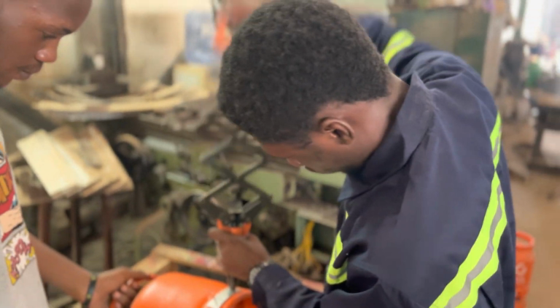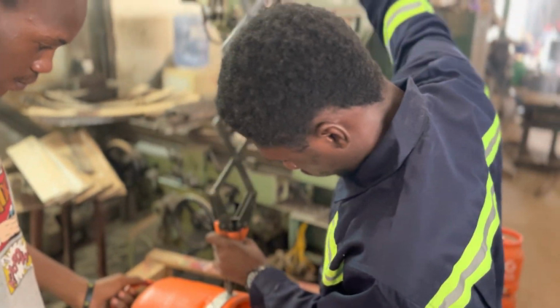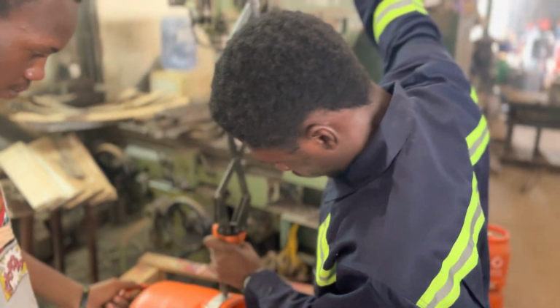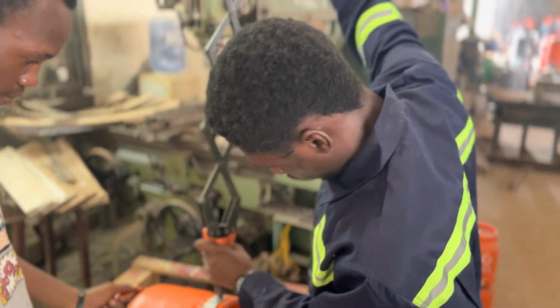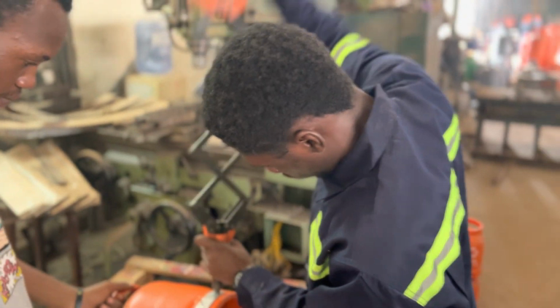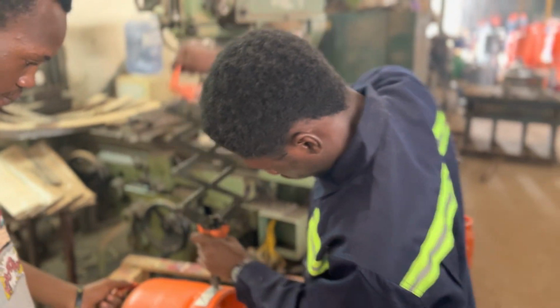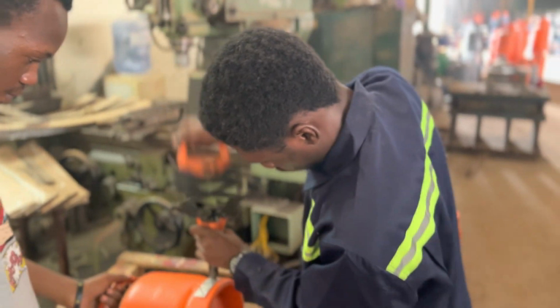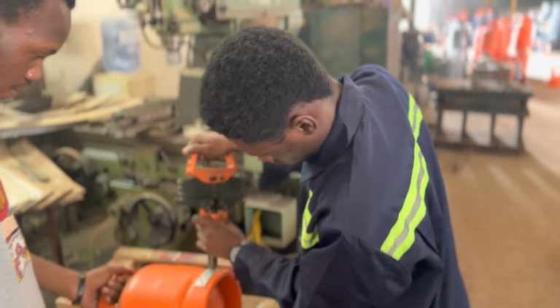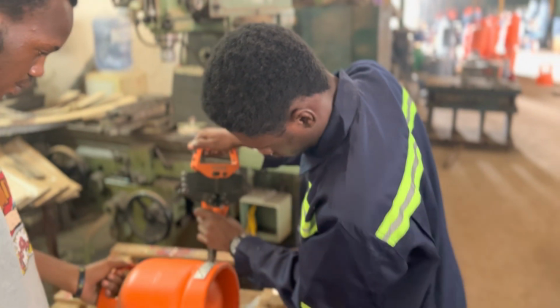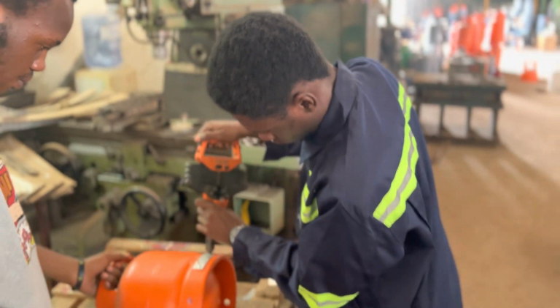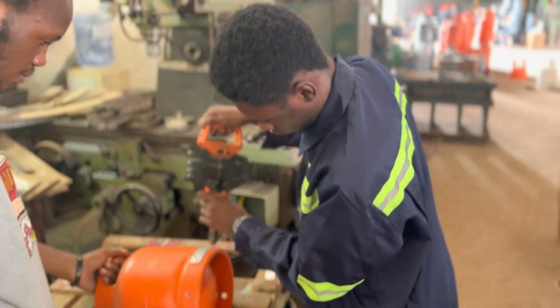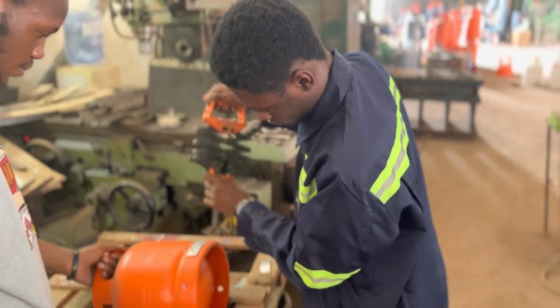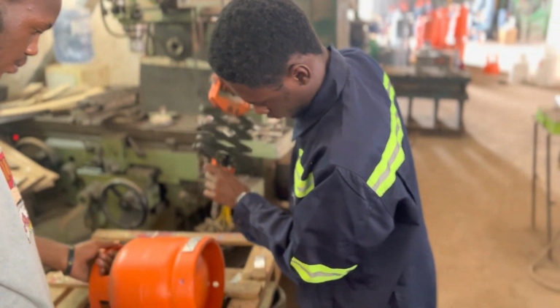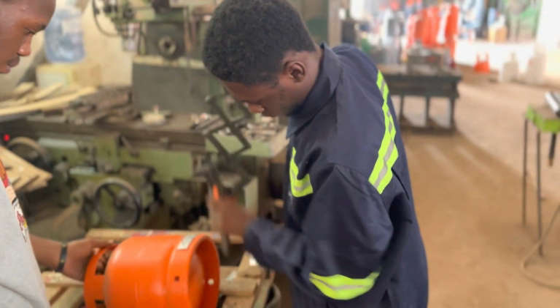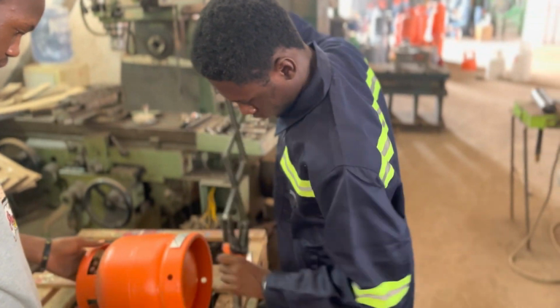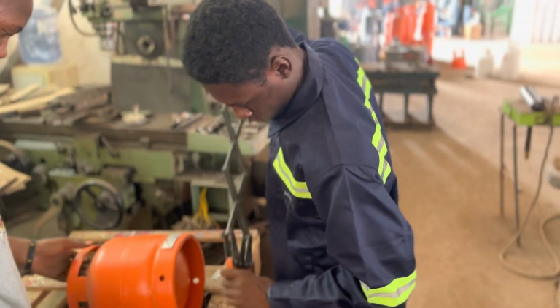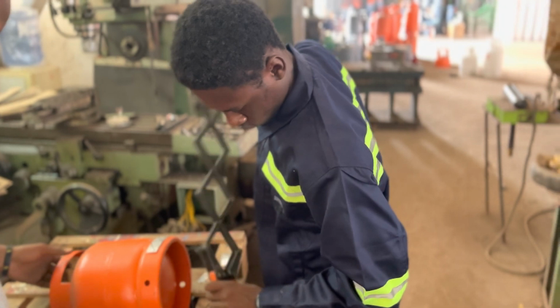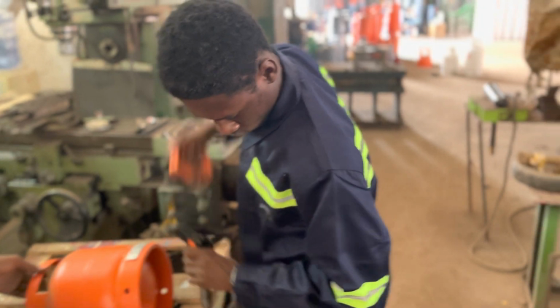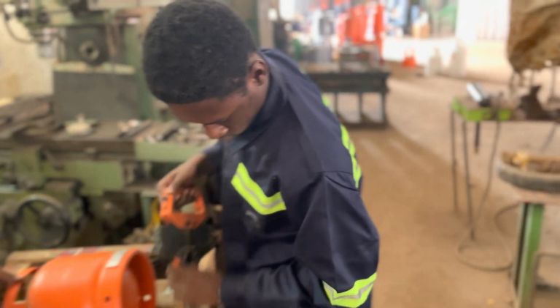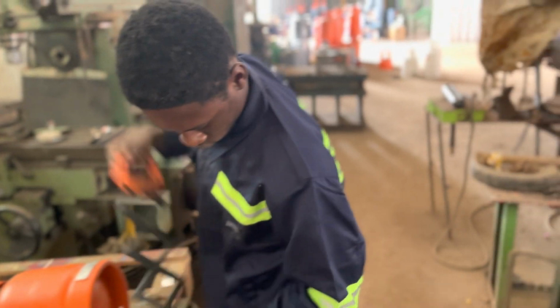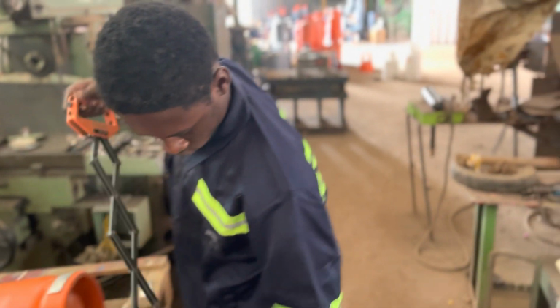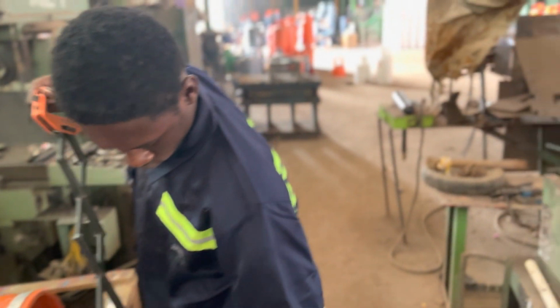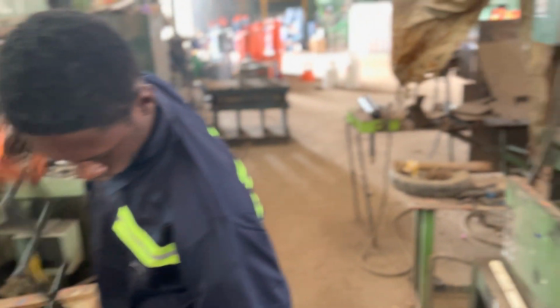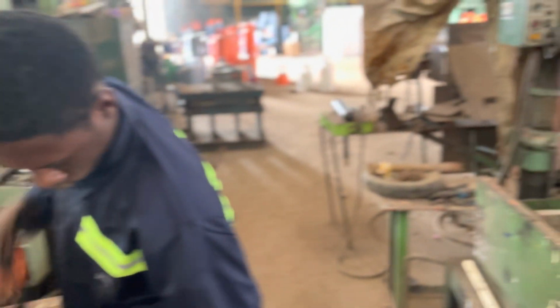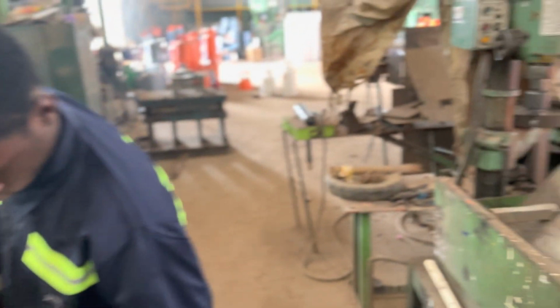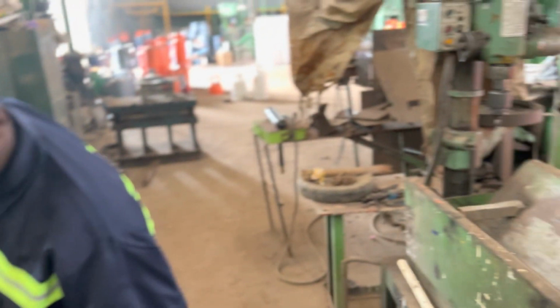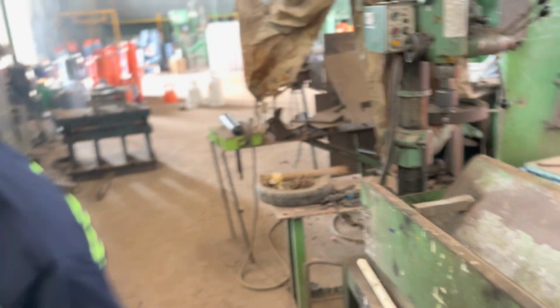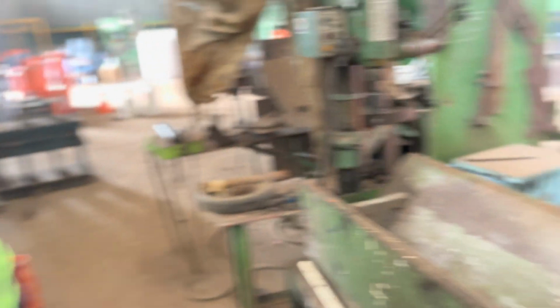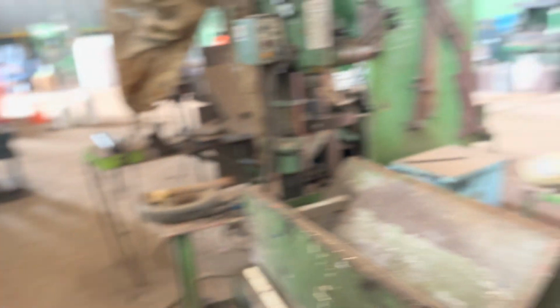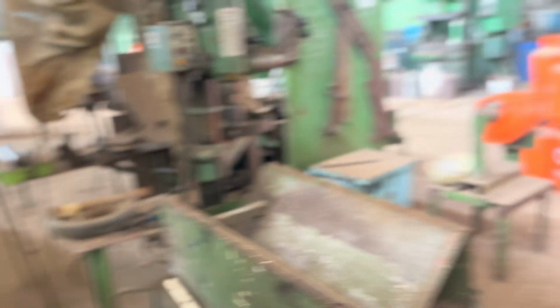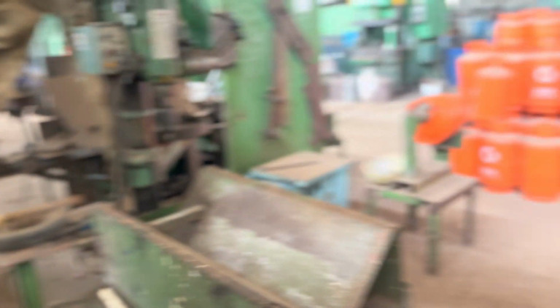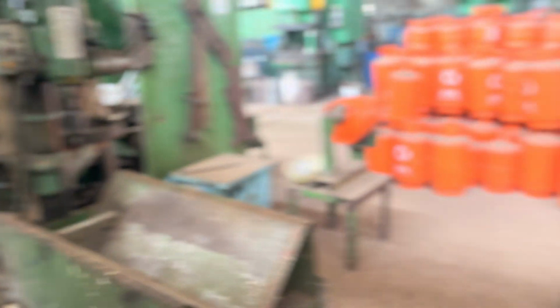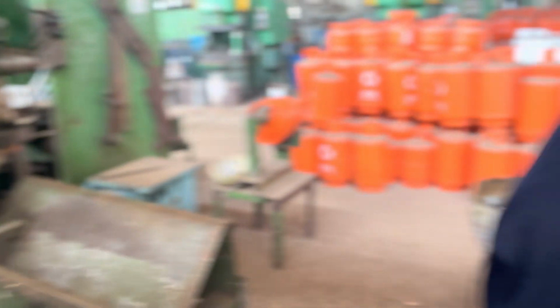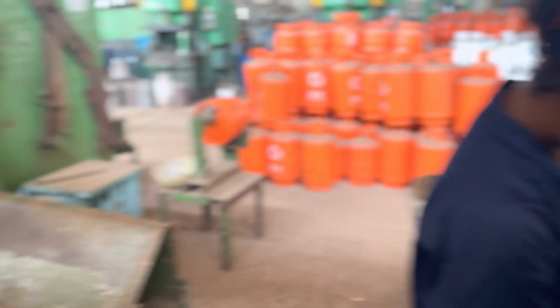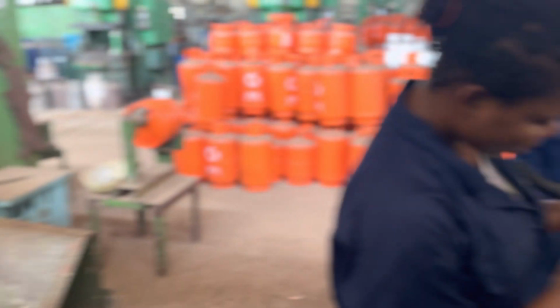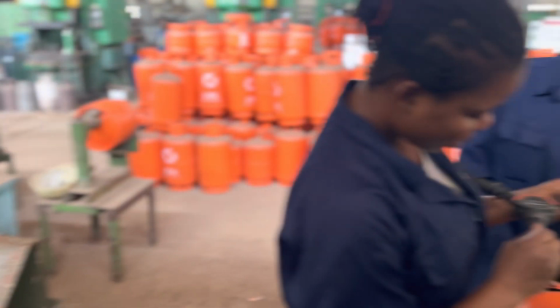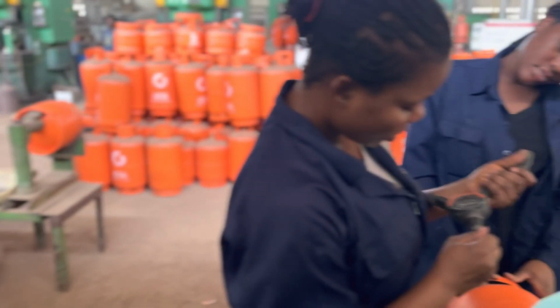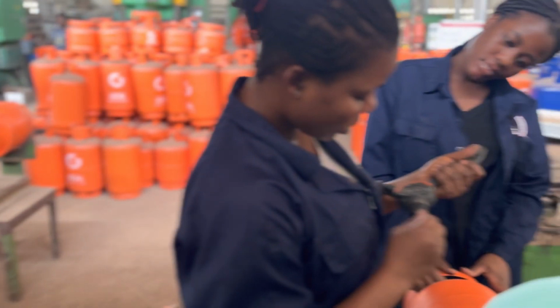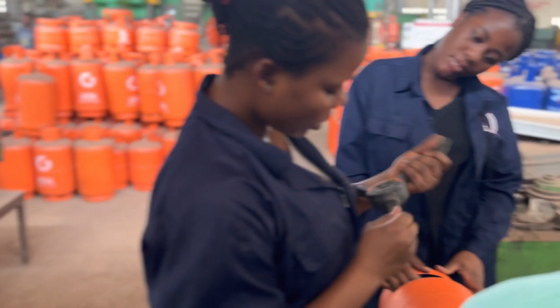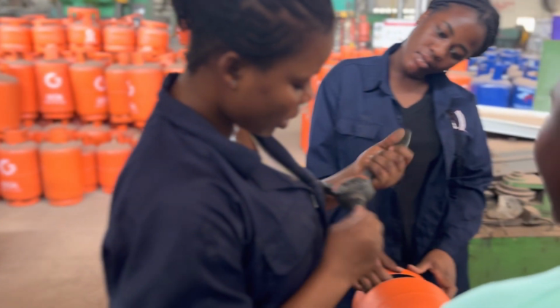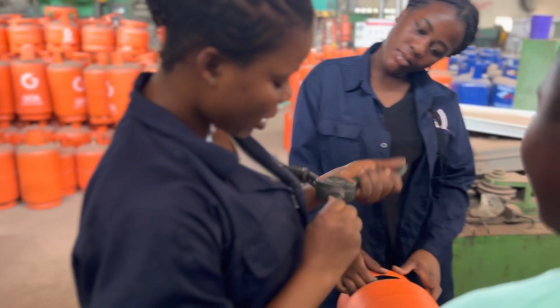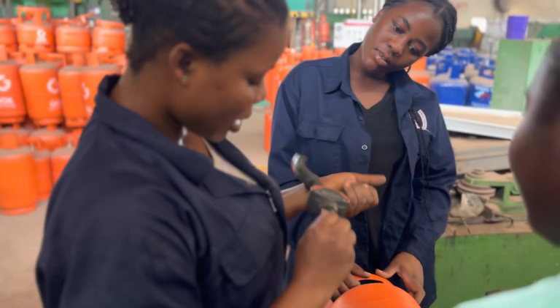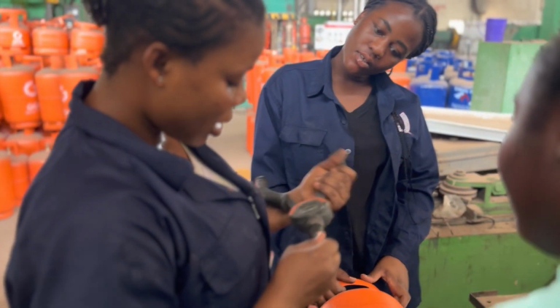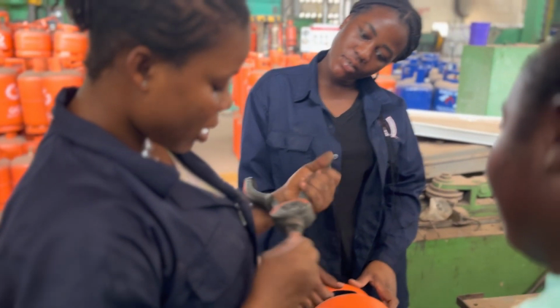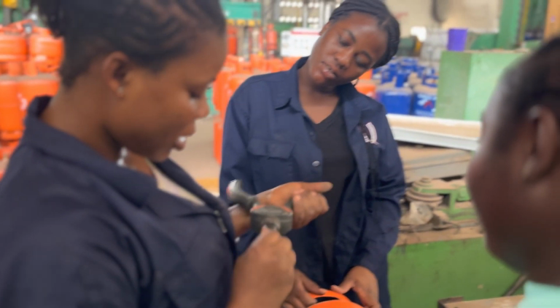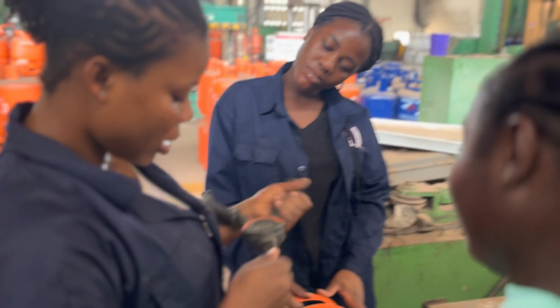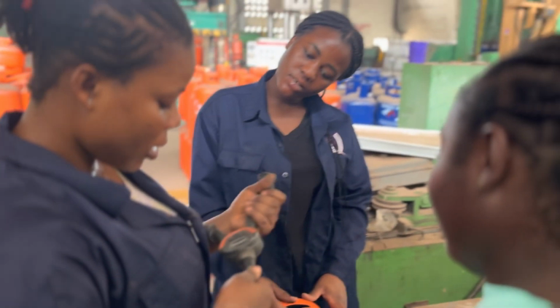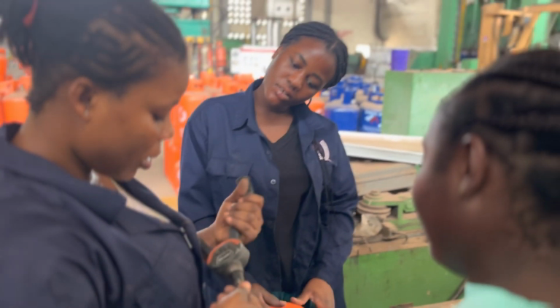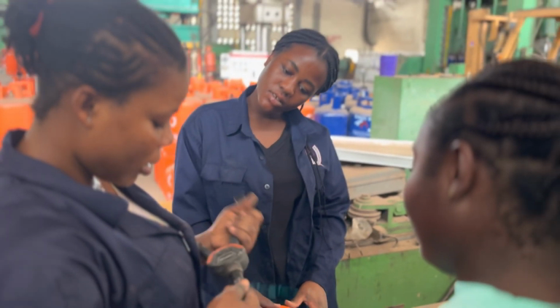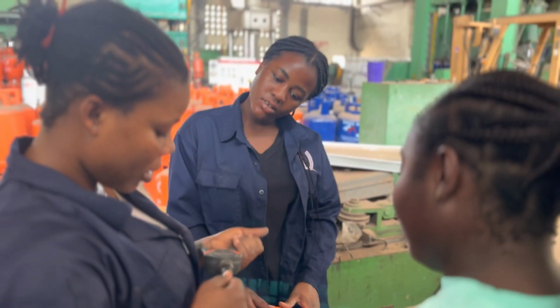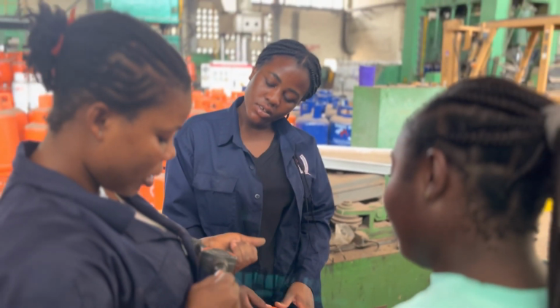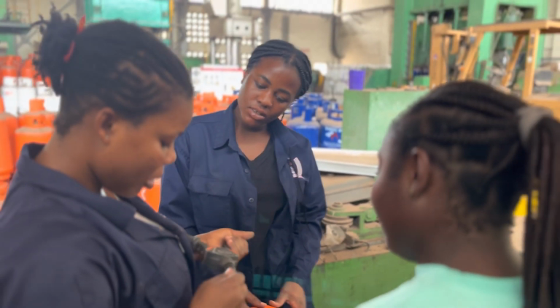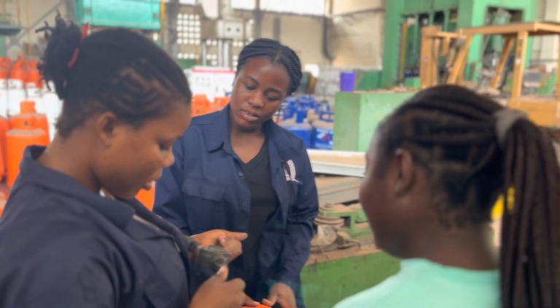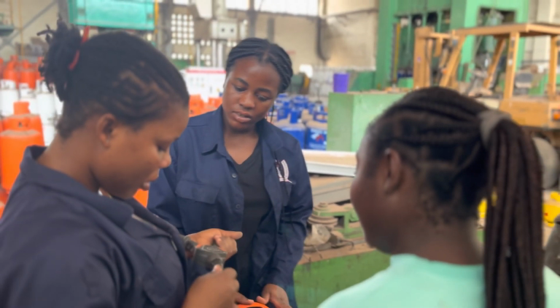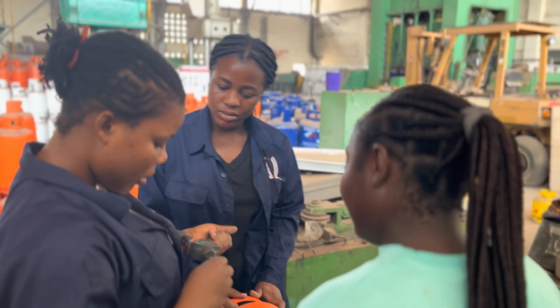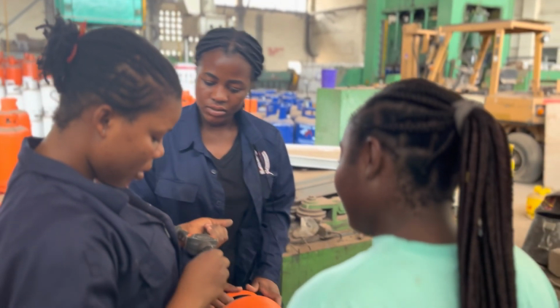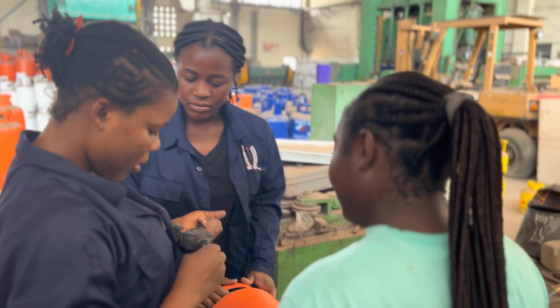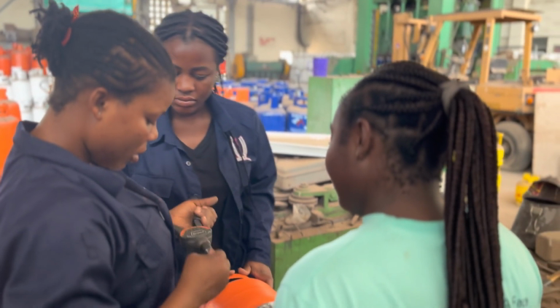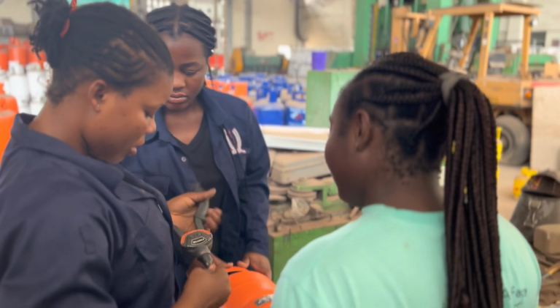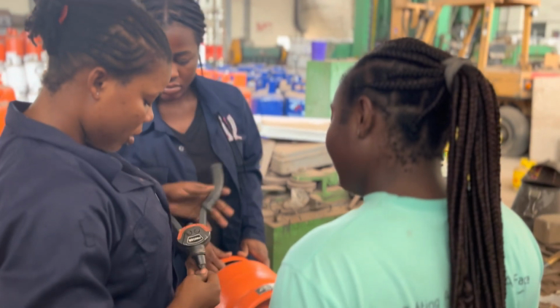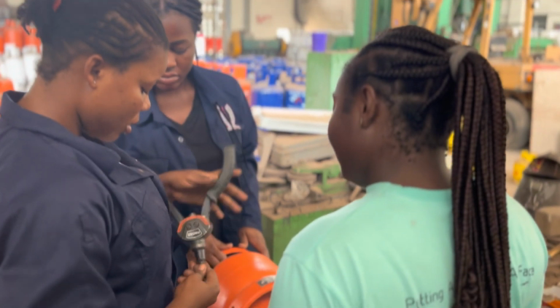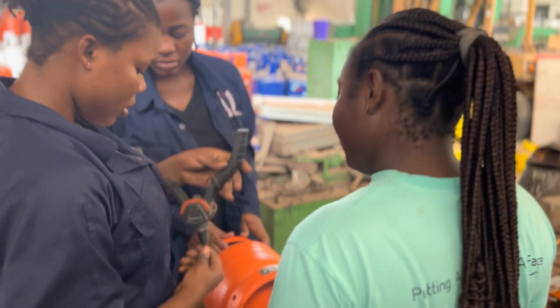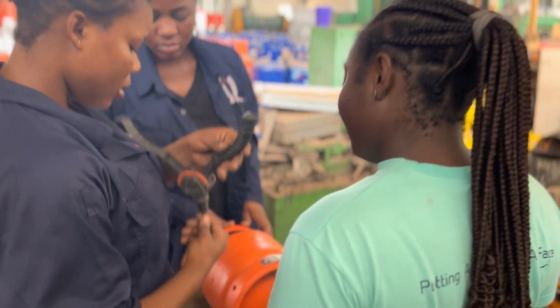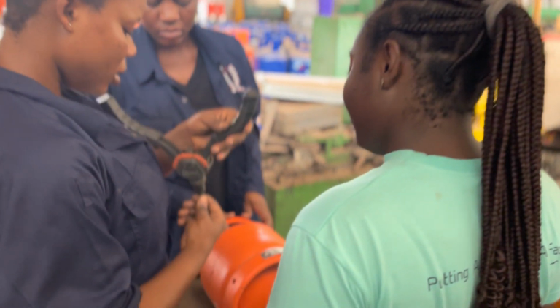This is basically the process we go through in order to make a tag on a cylinder.